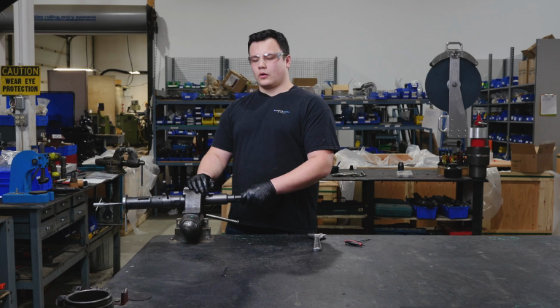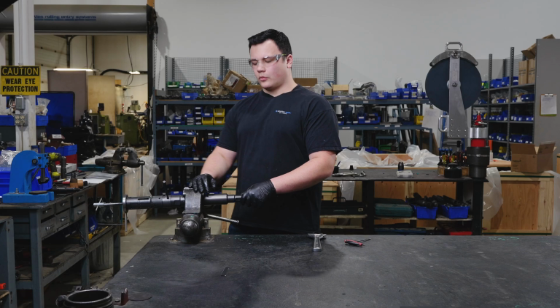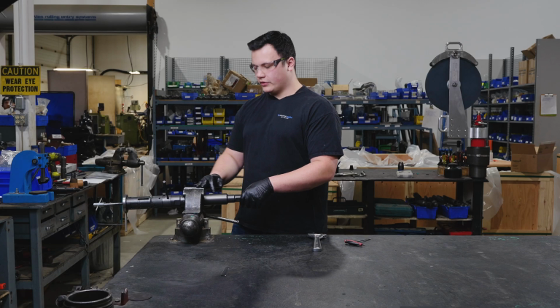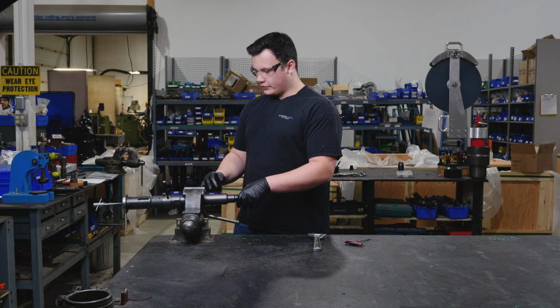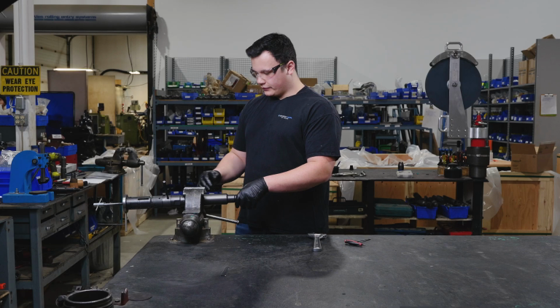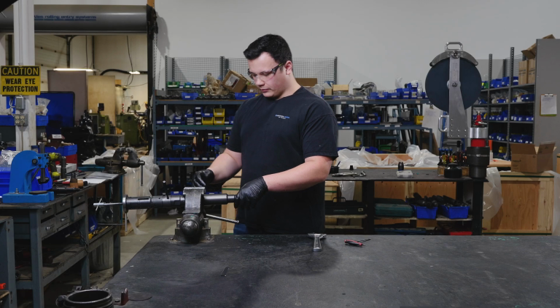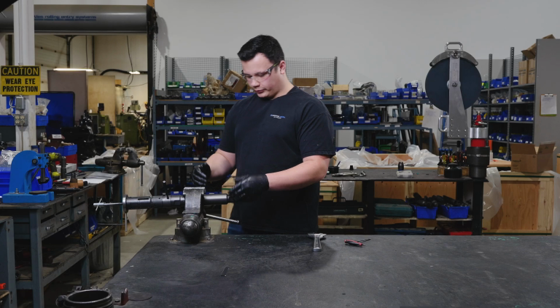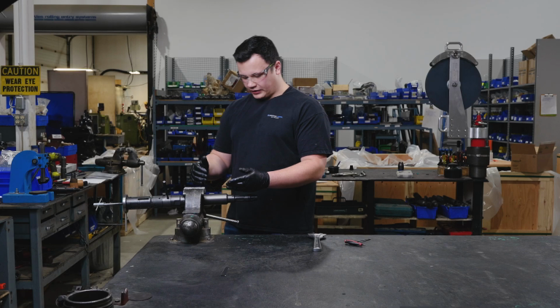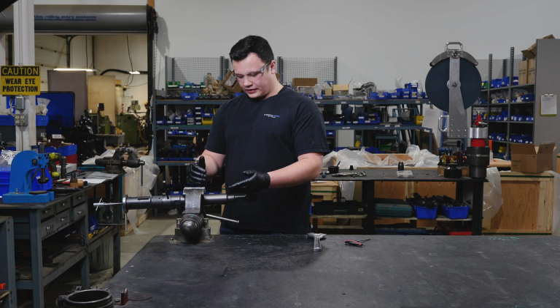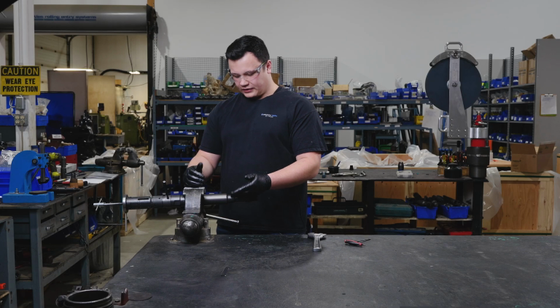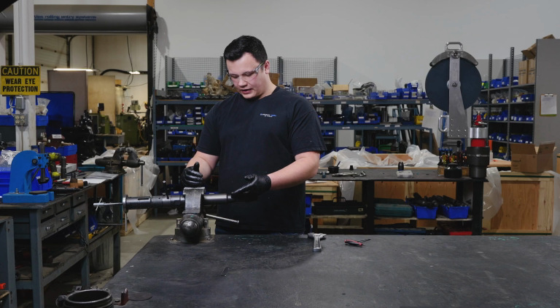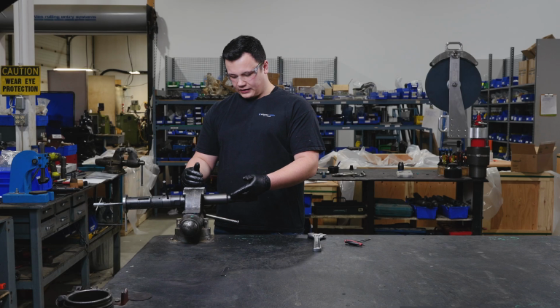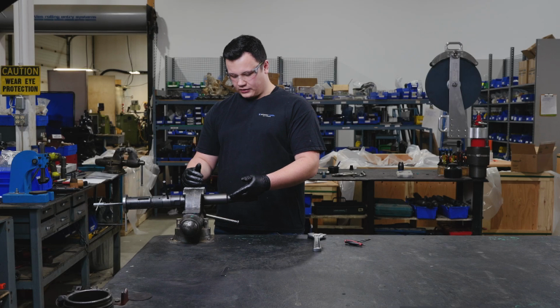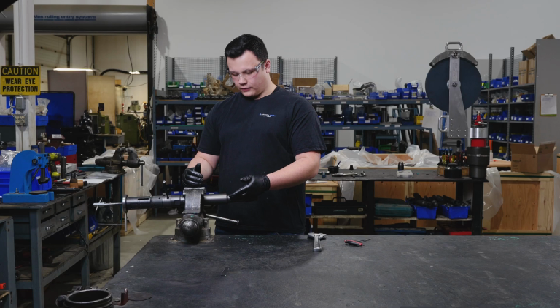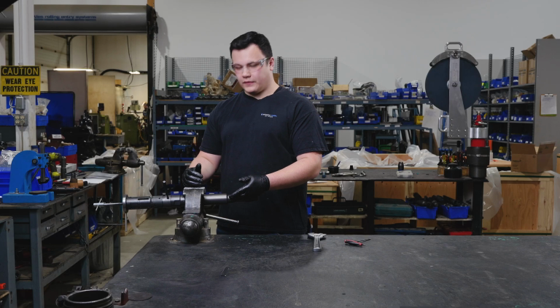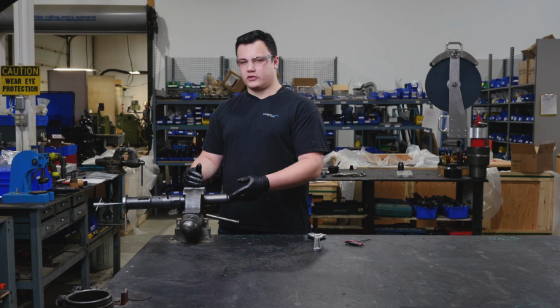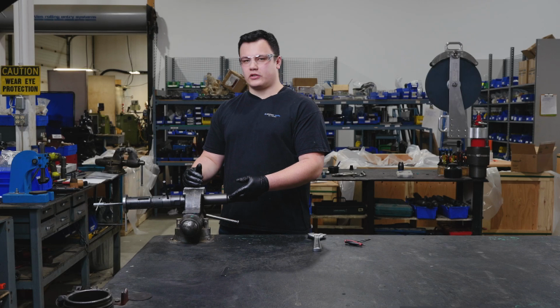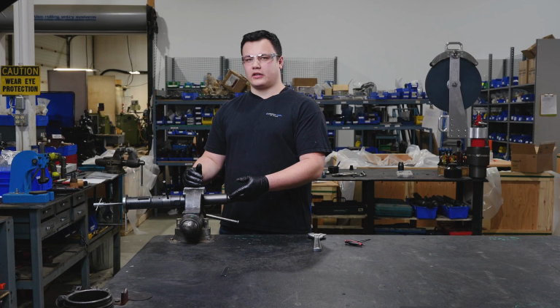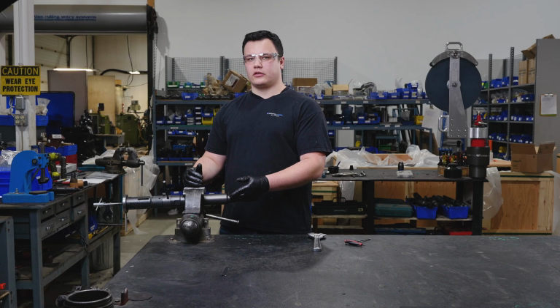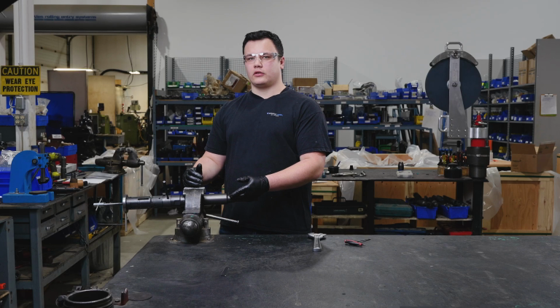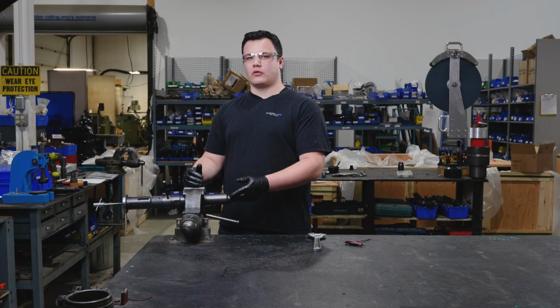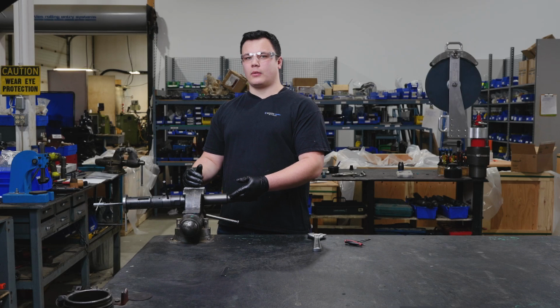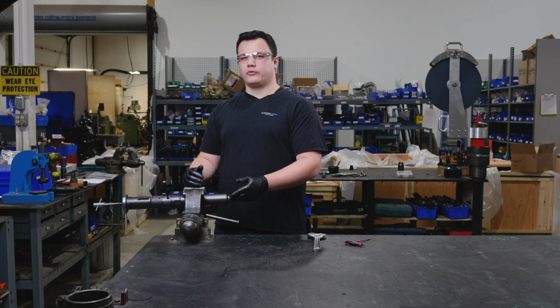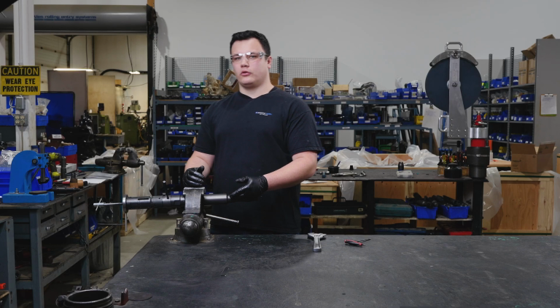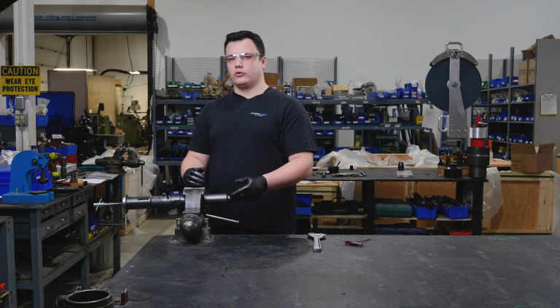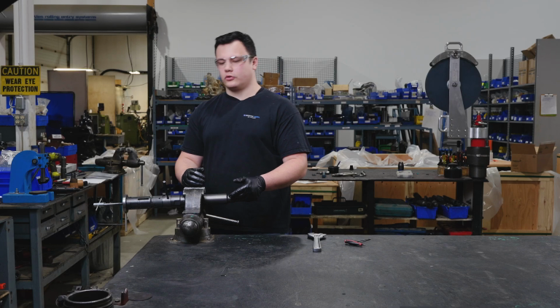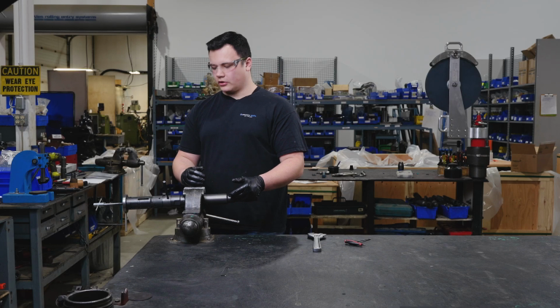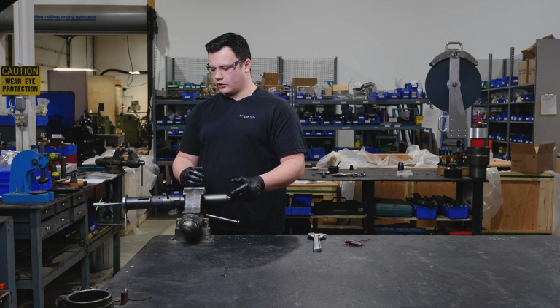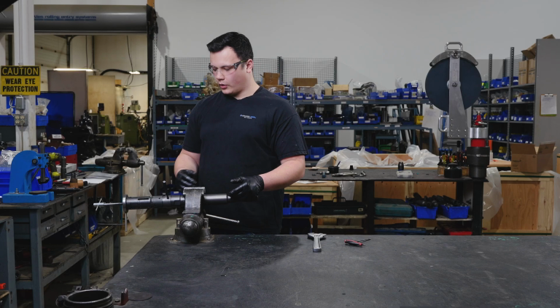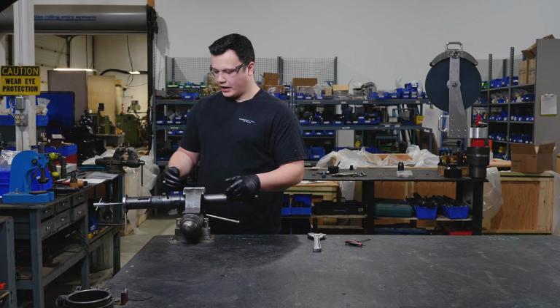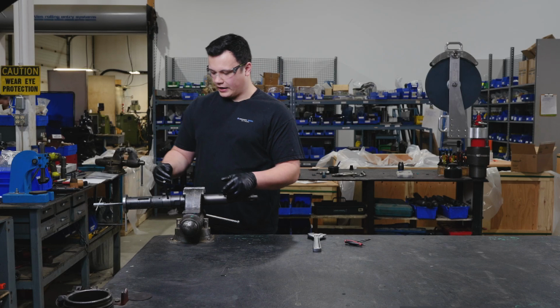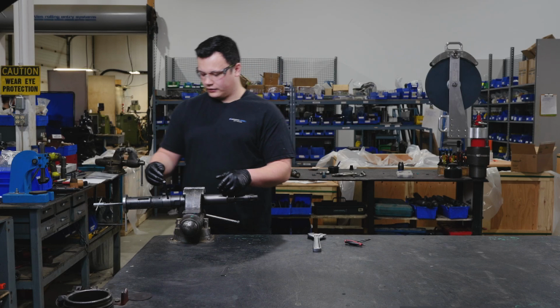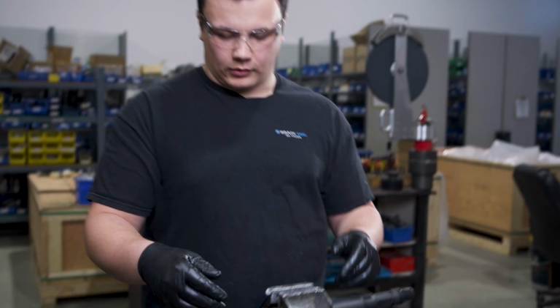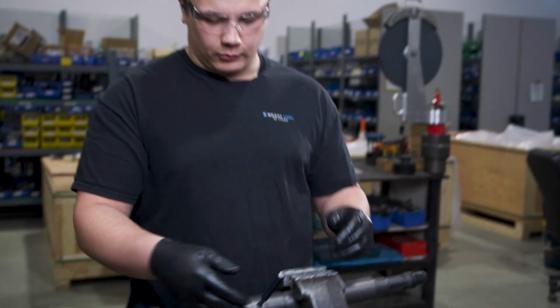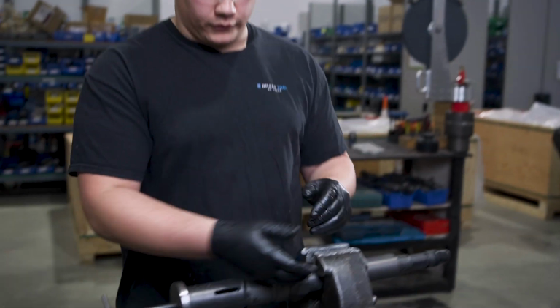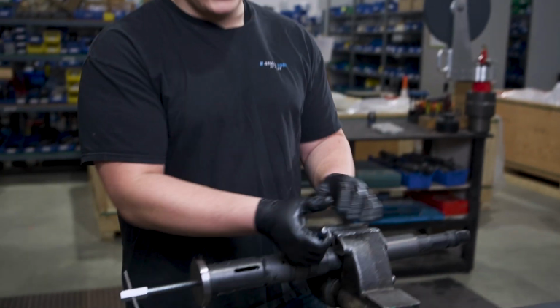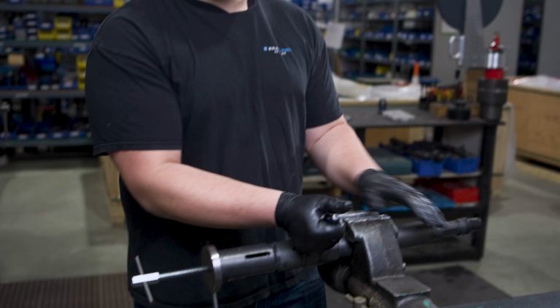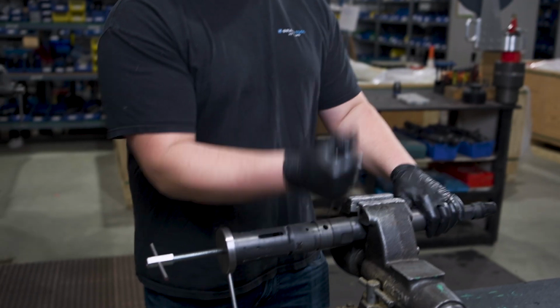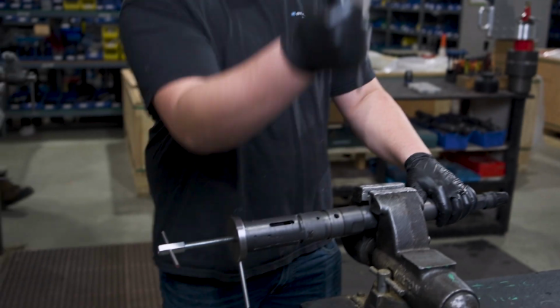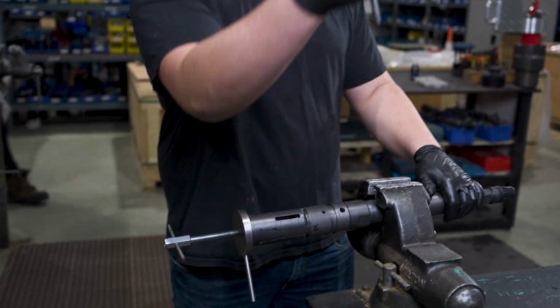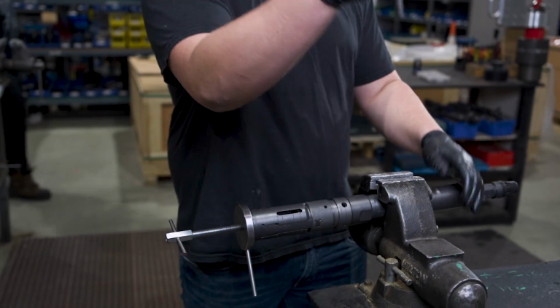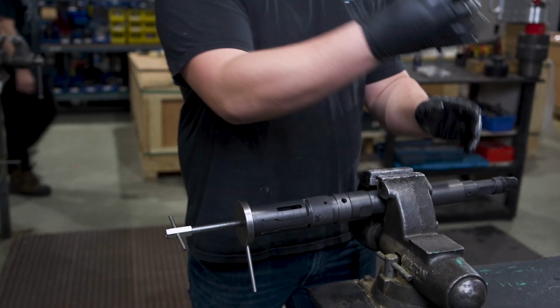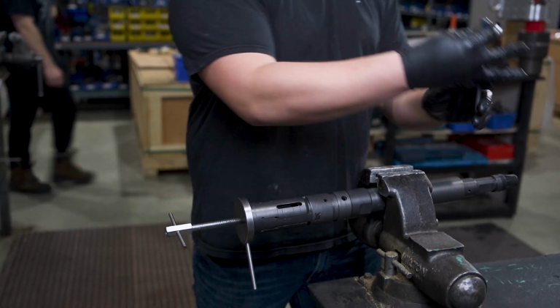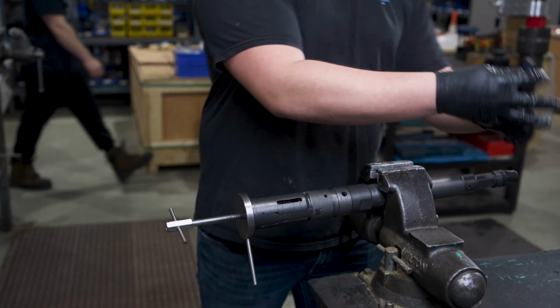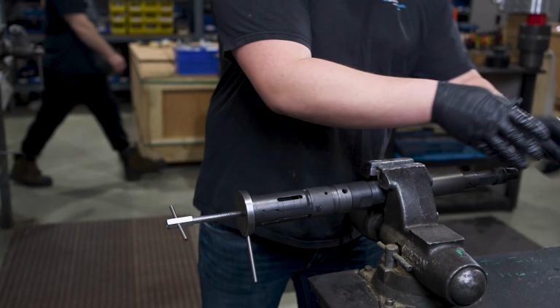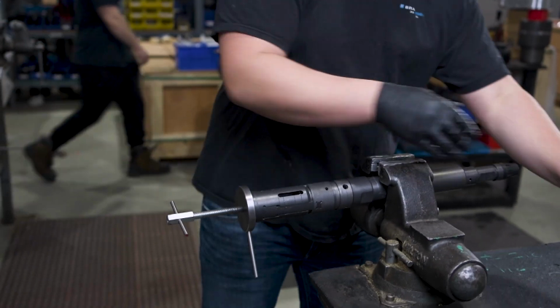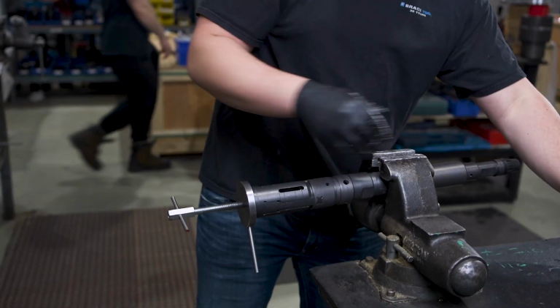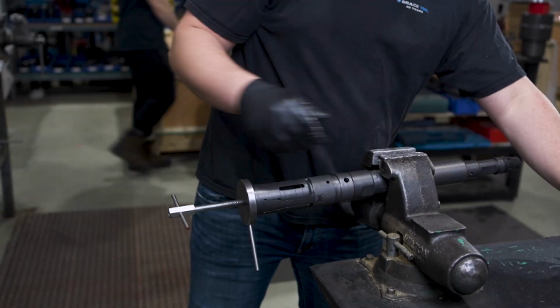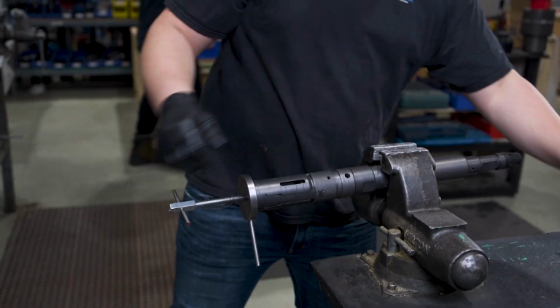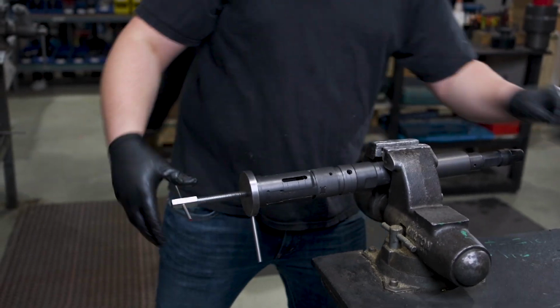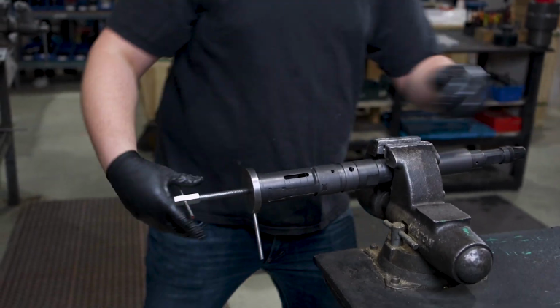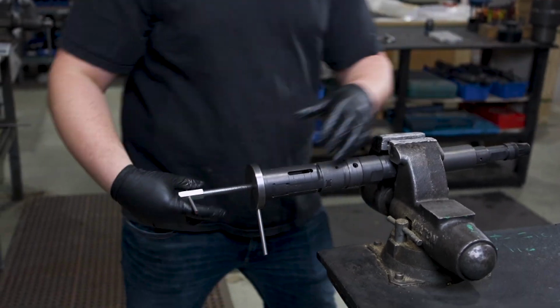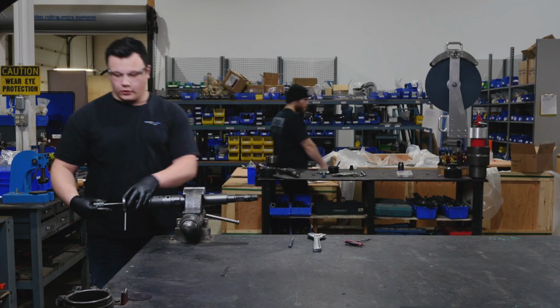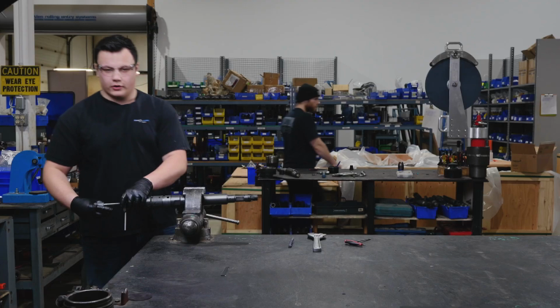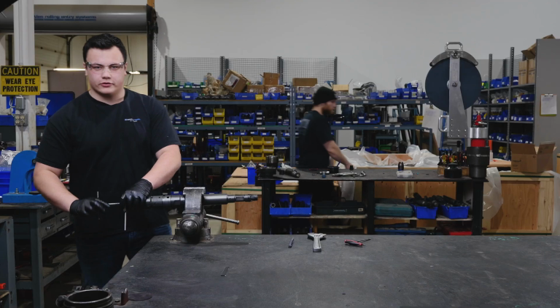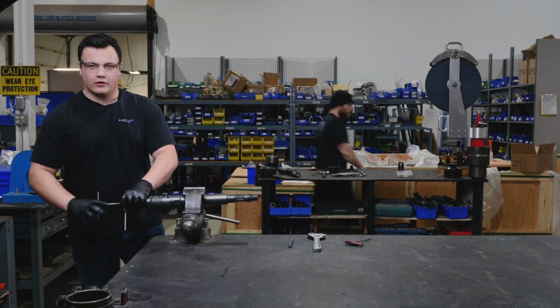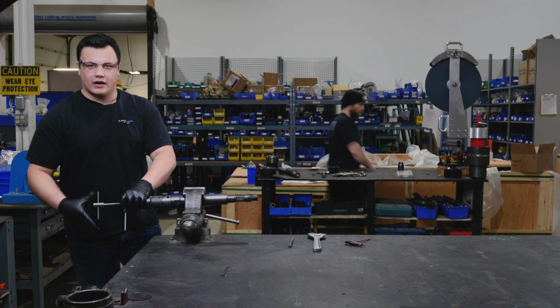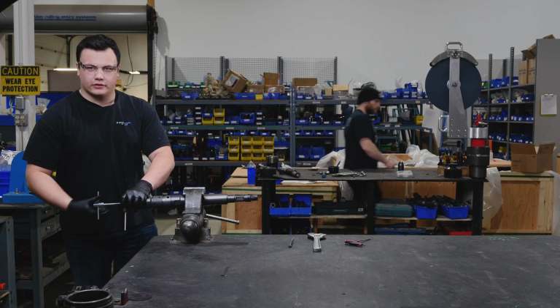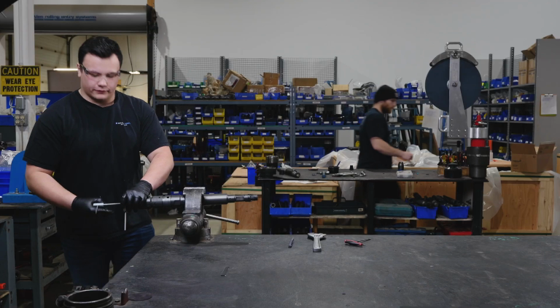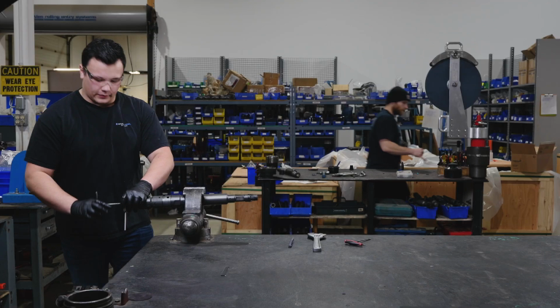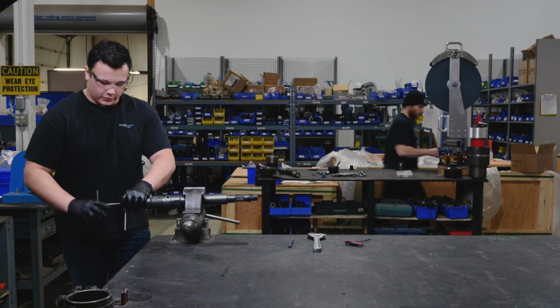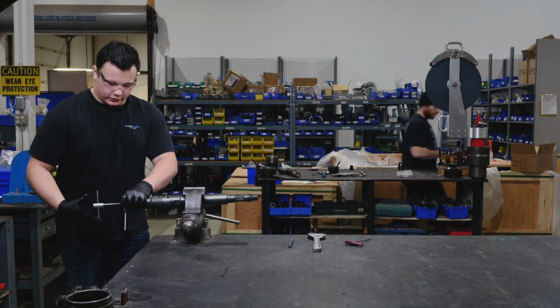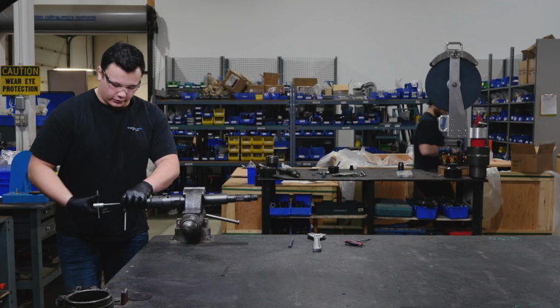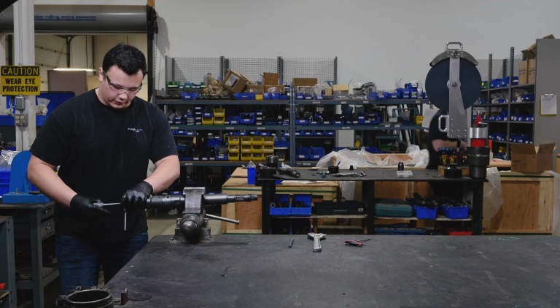Once you've completed tightening your fishneck and your grub screw, you can go ahead and remove your punch and your core extractor from your tool.